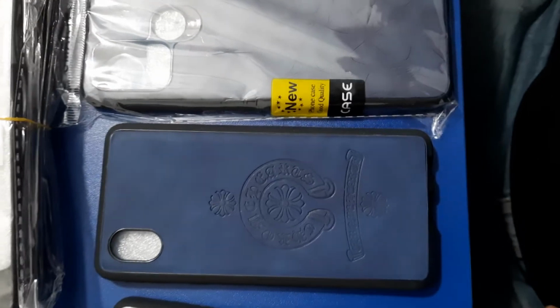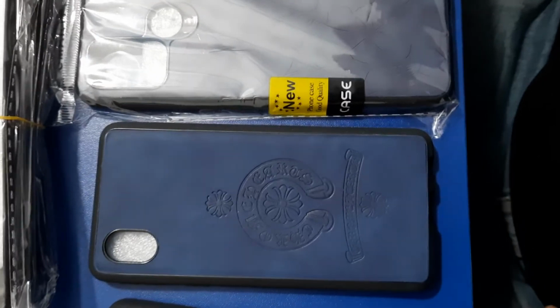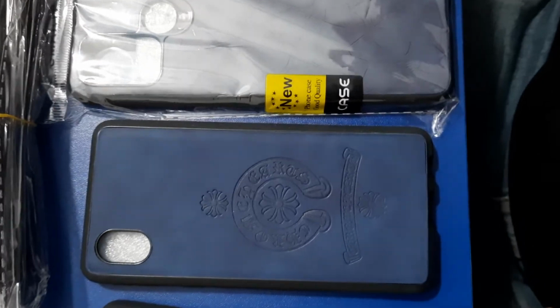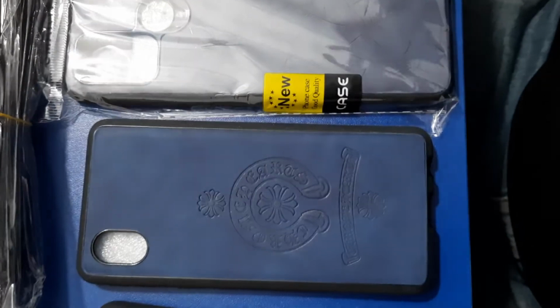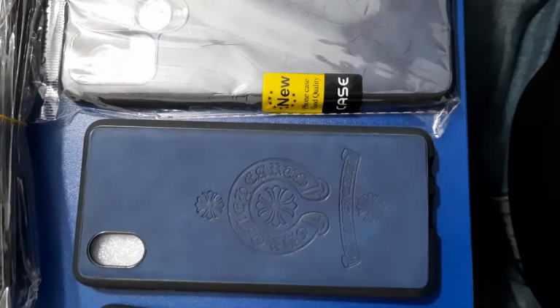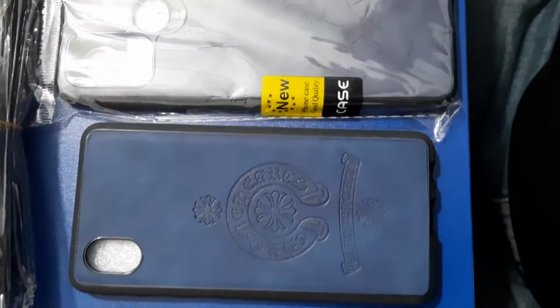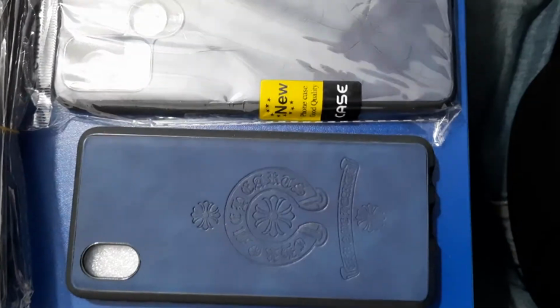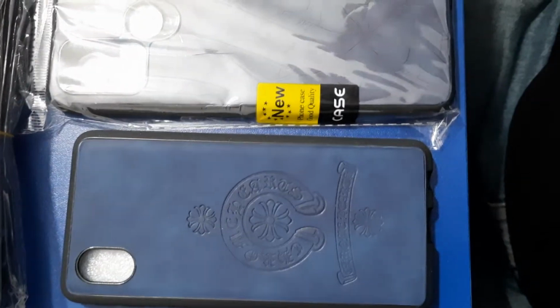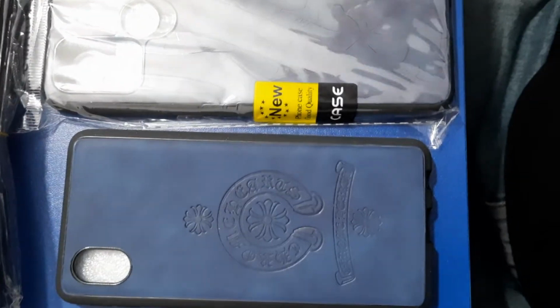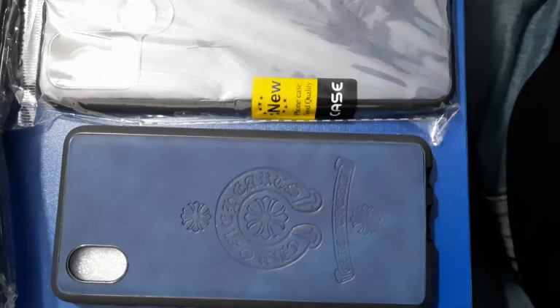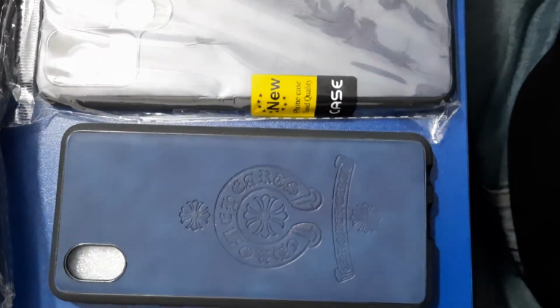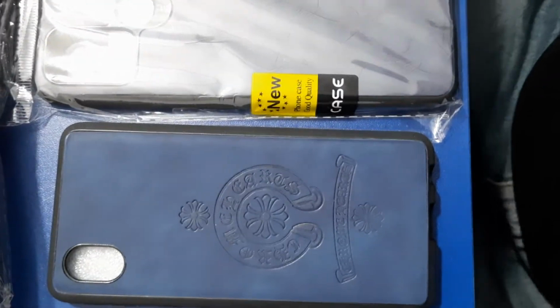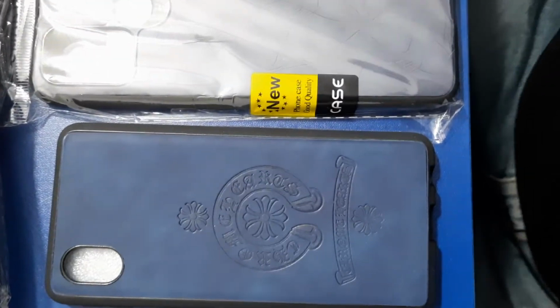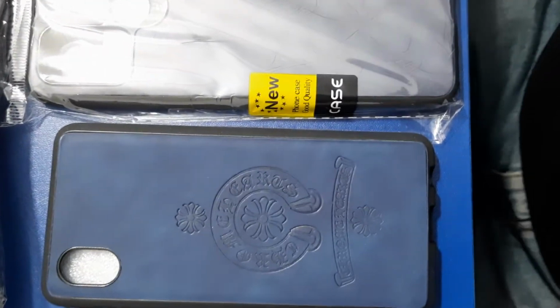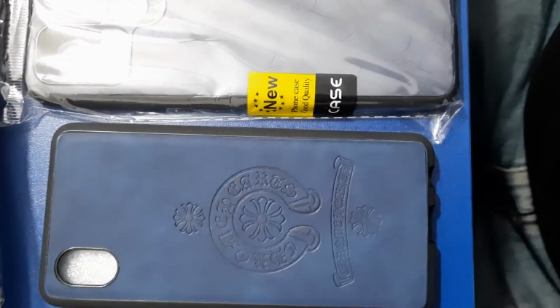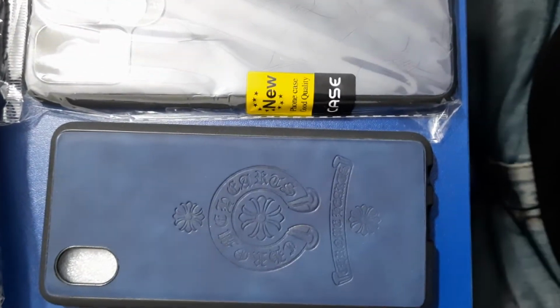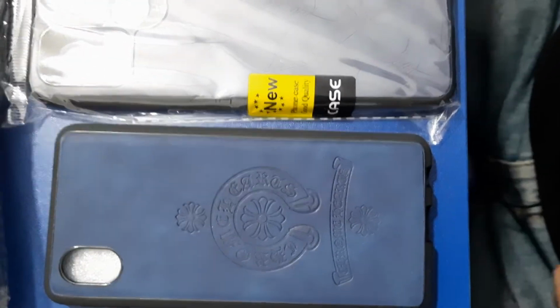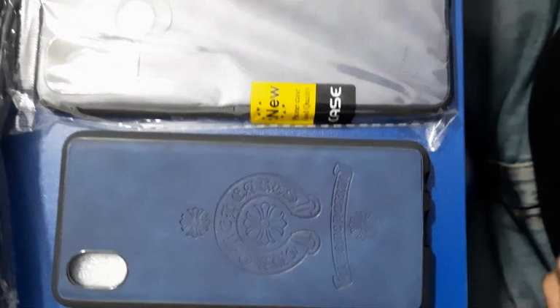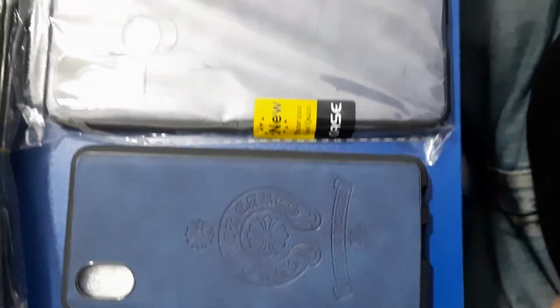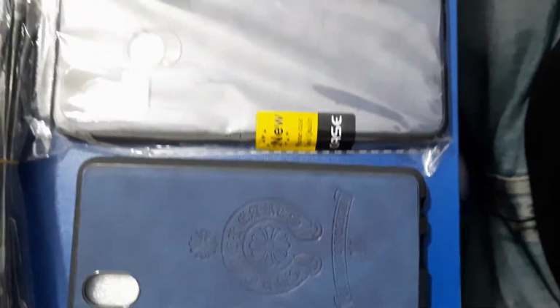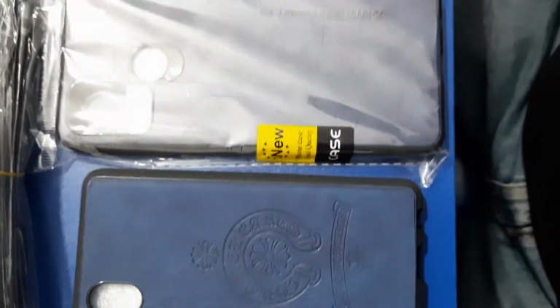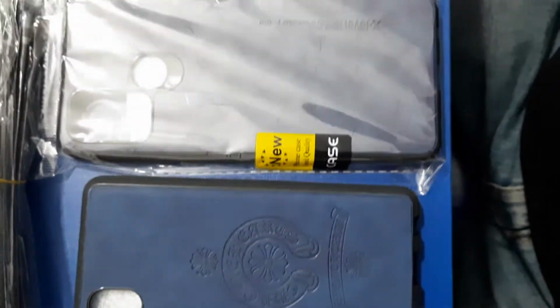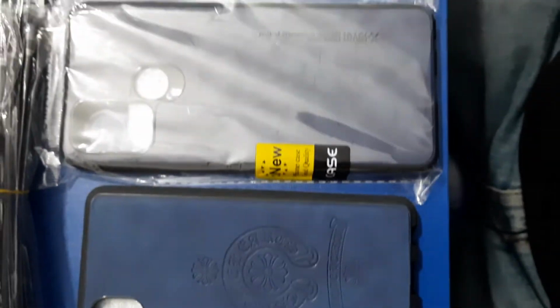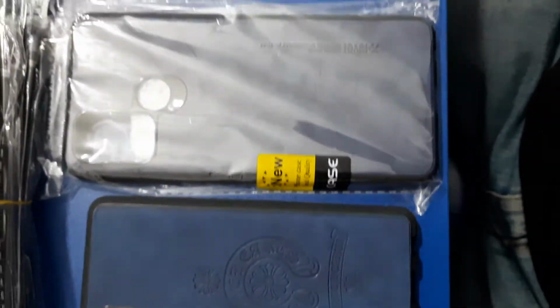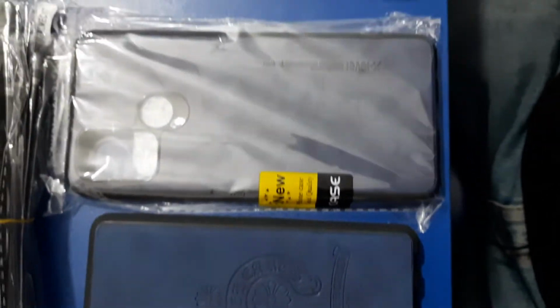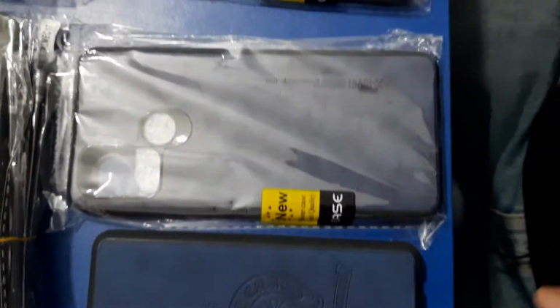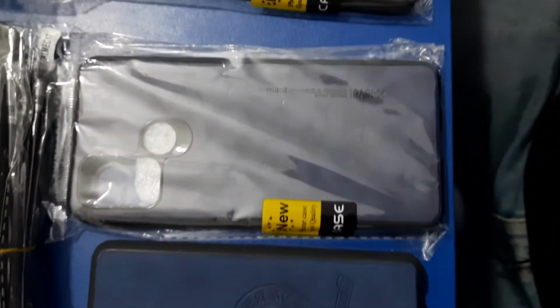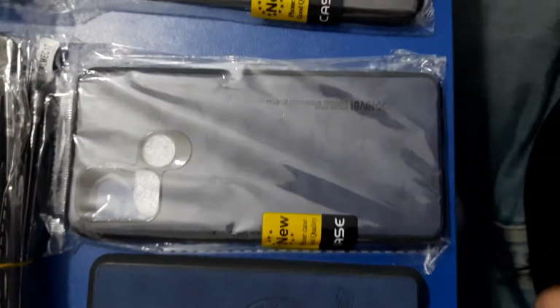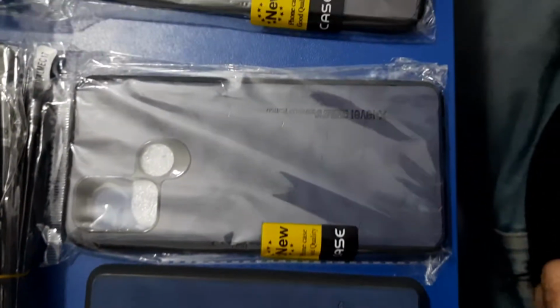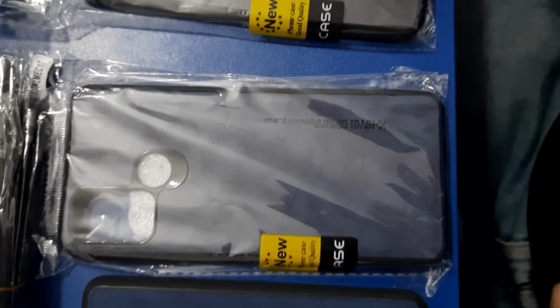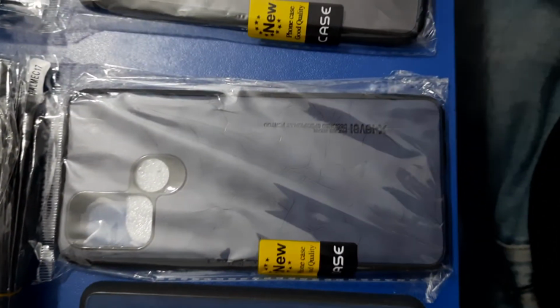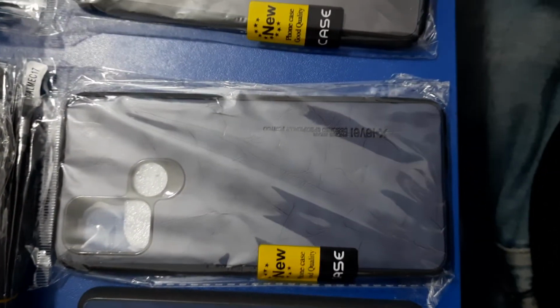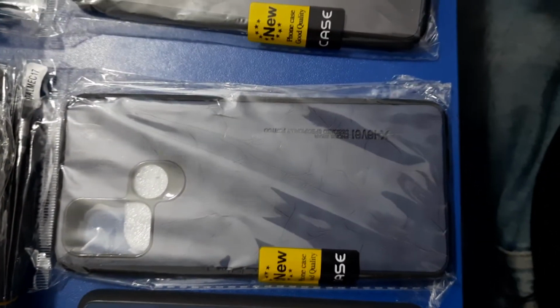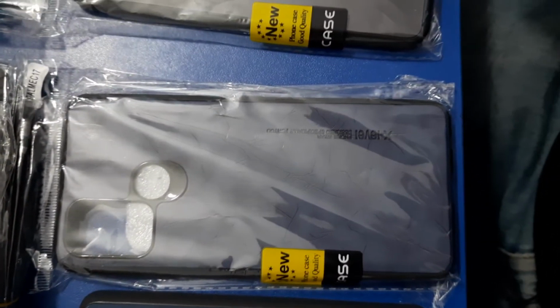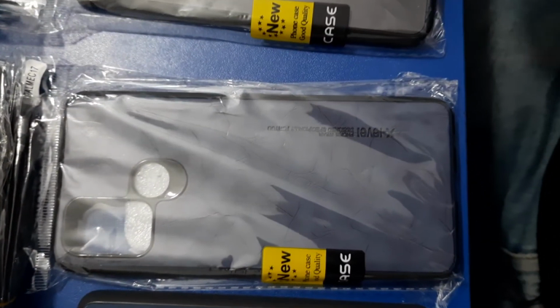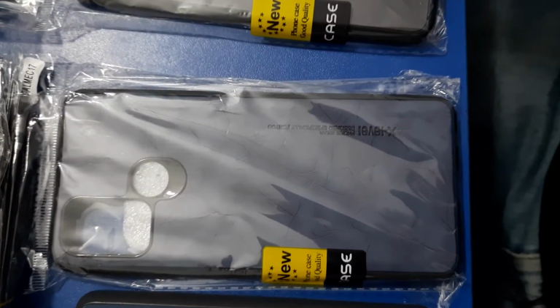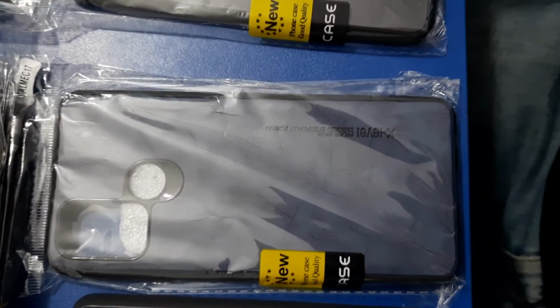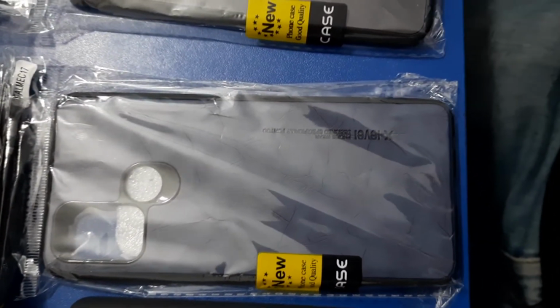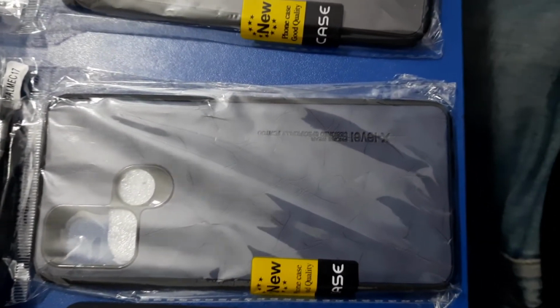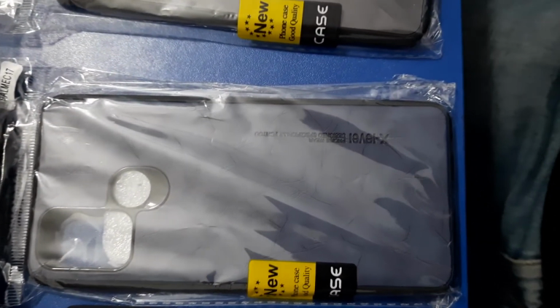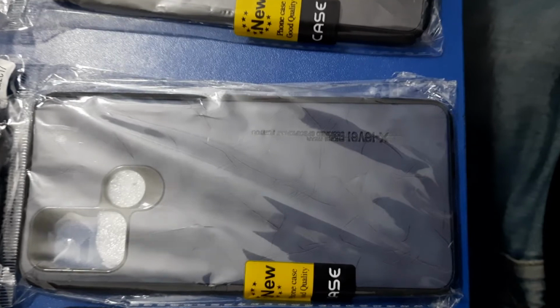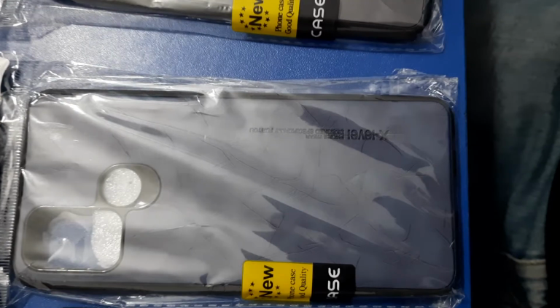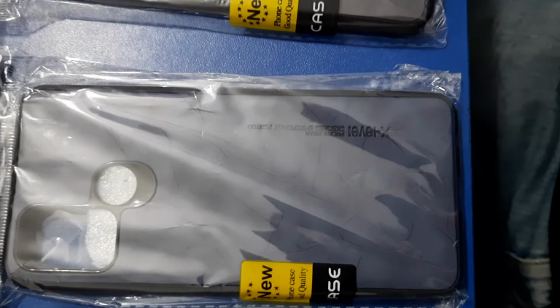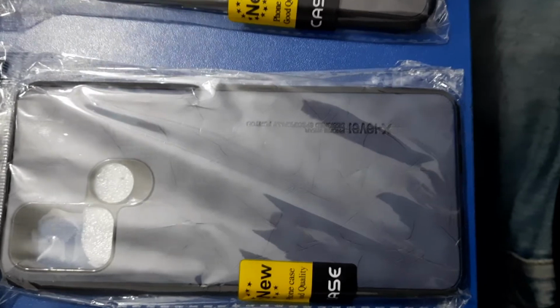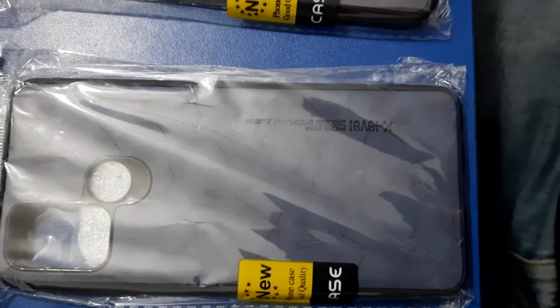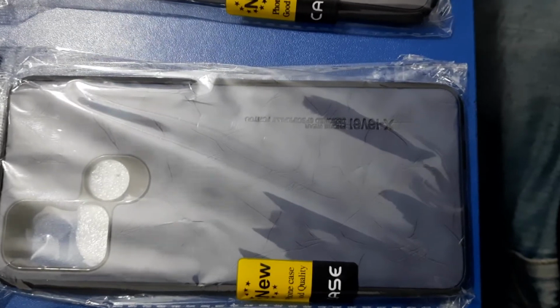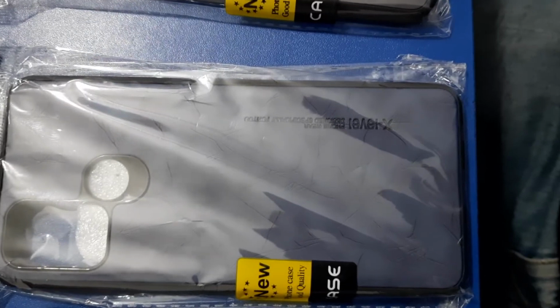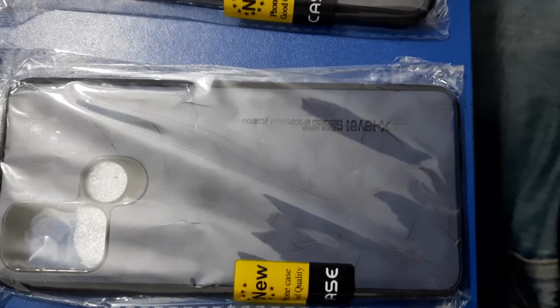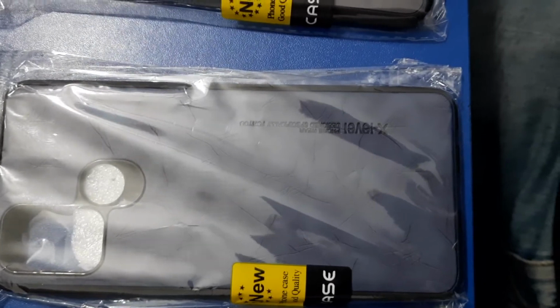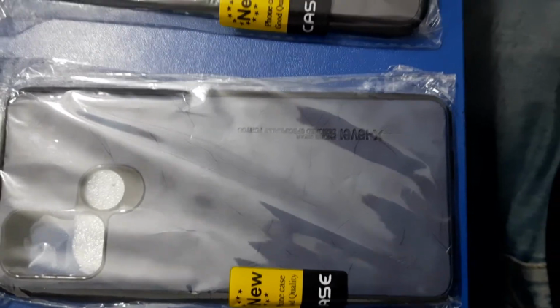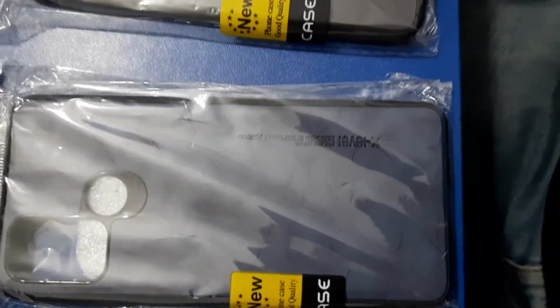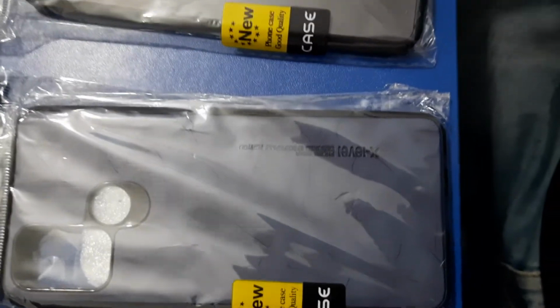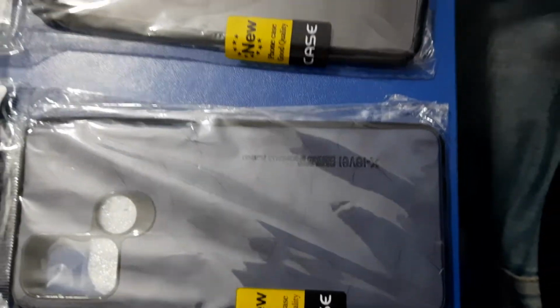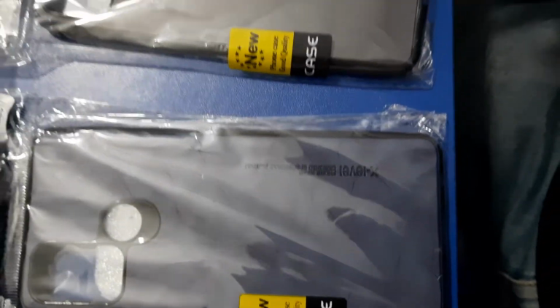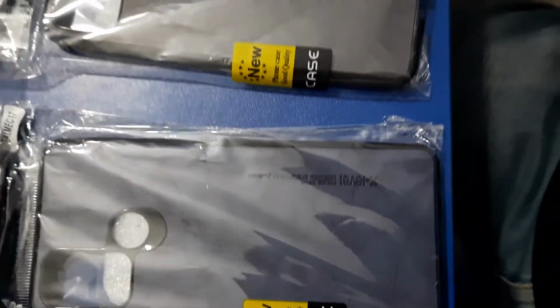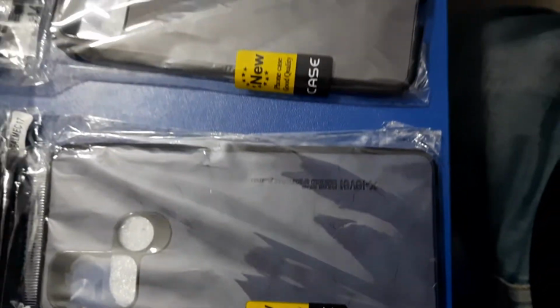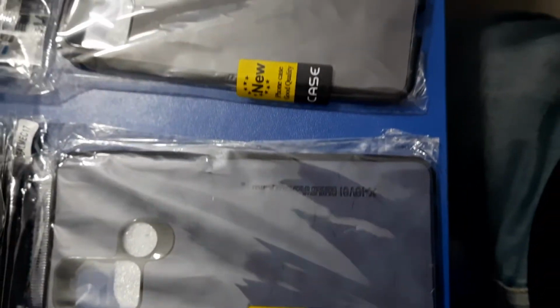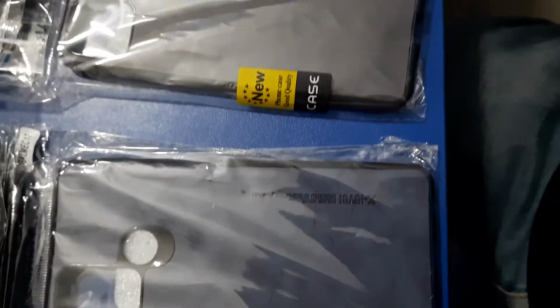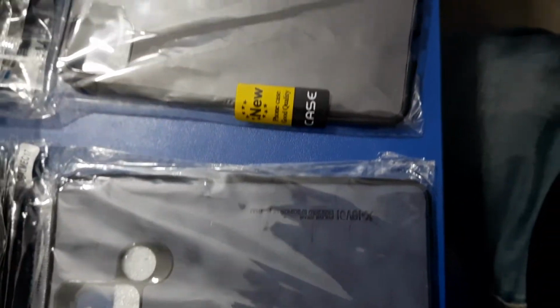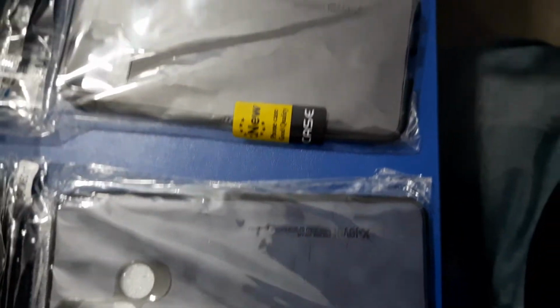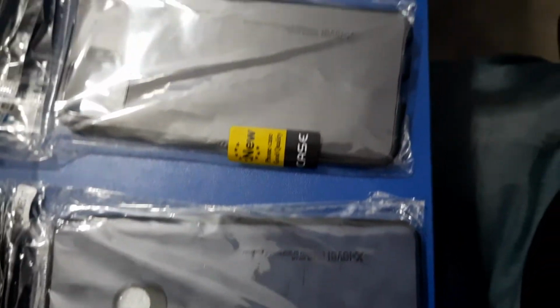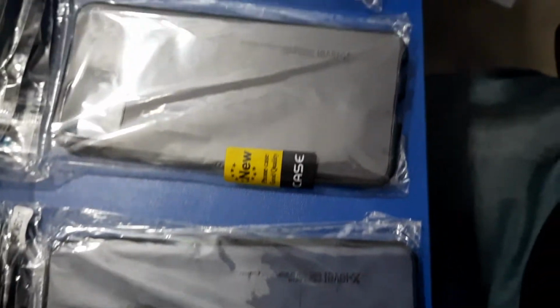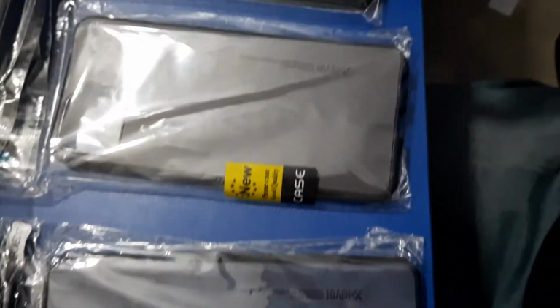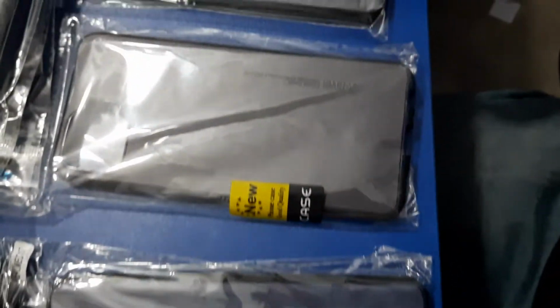Hello everyone. I am talking about rubber cover and leather cover.